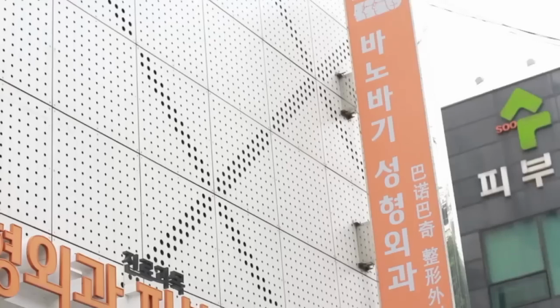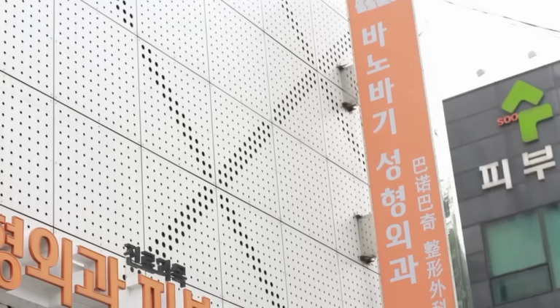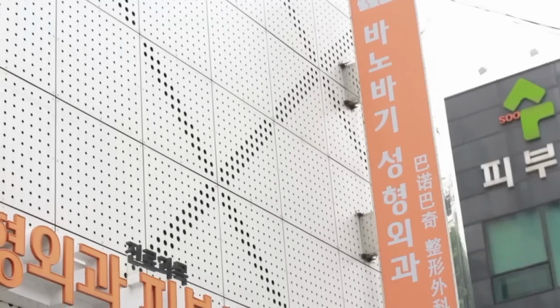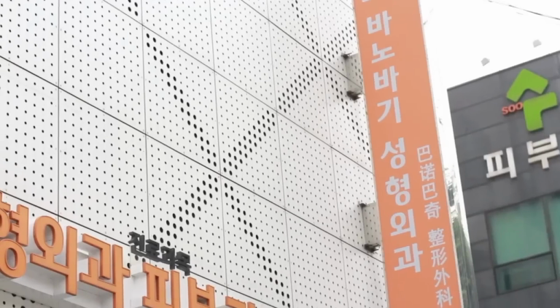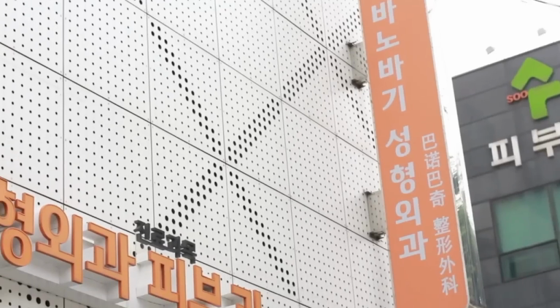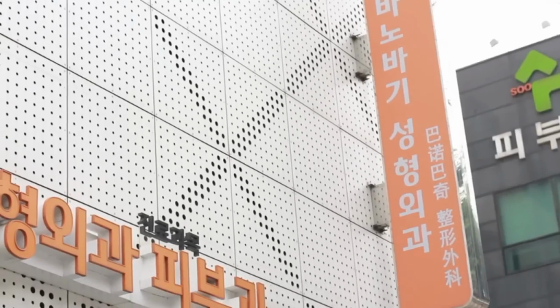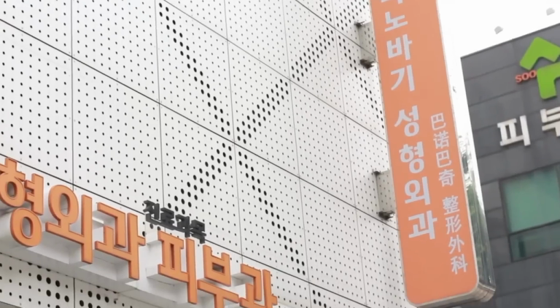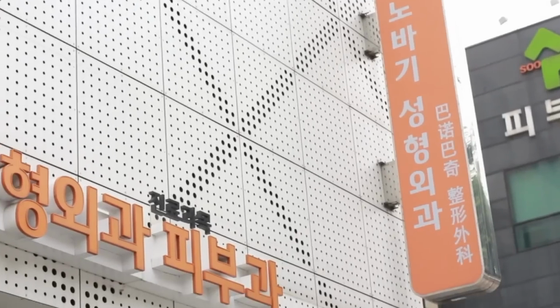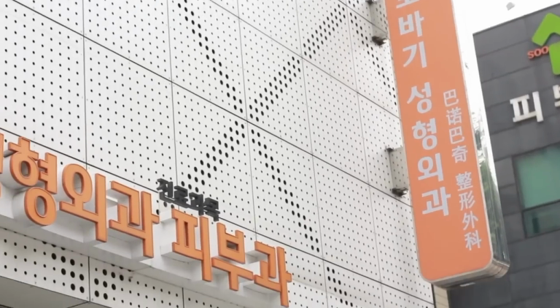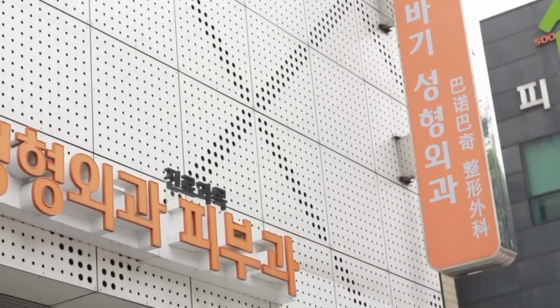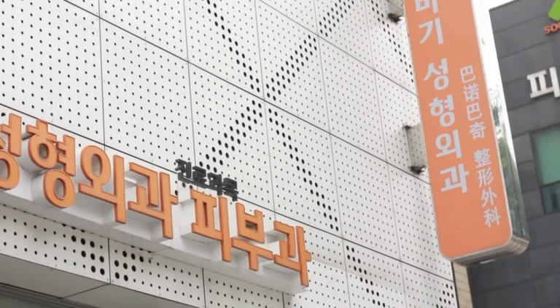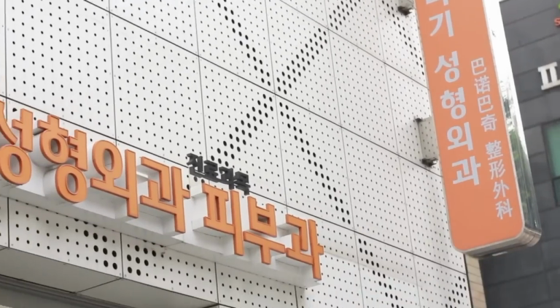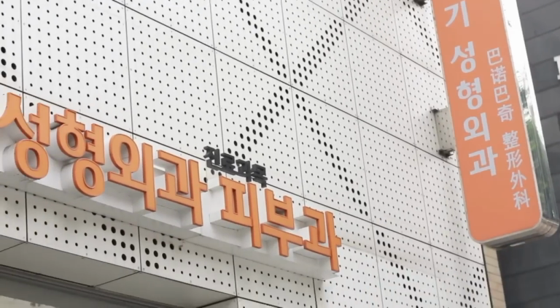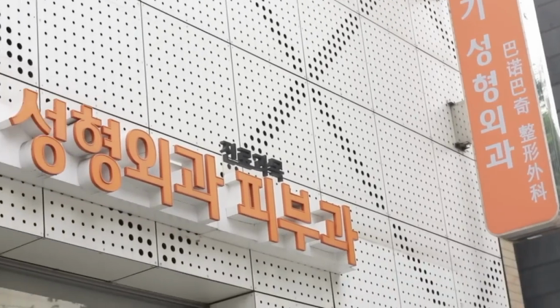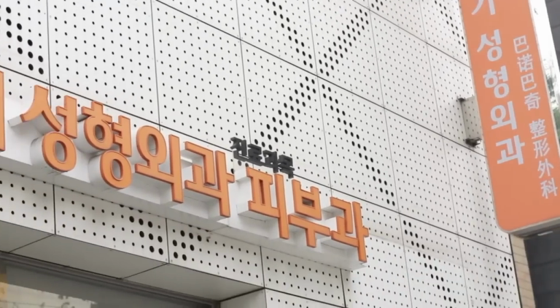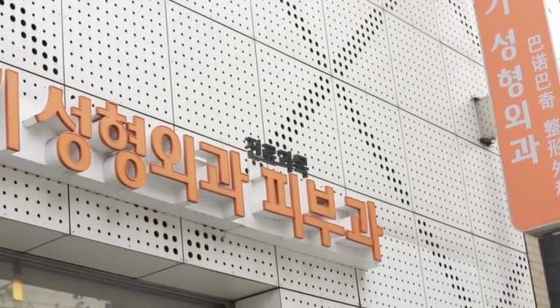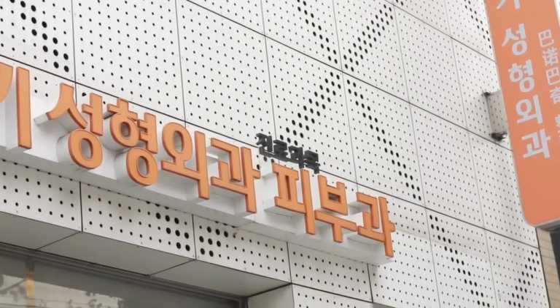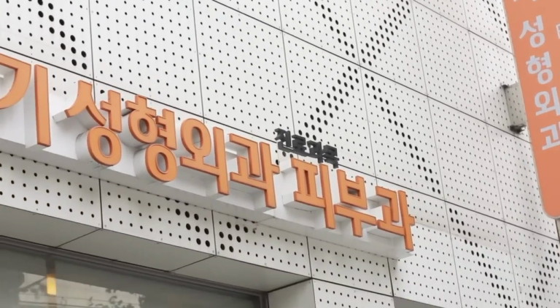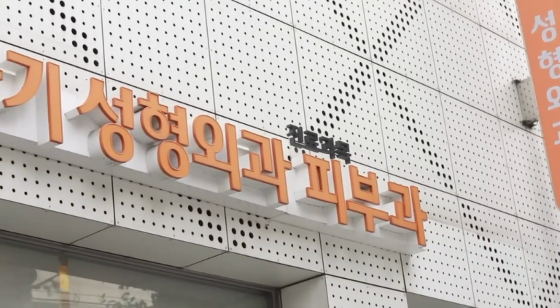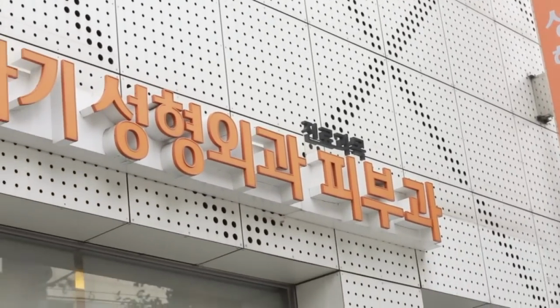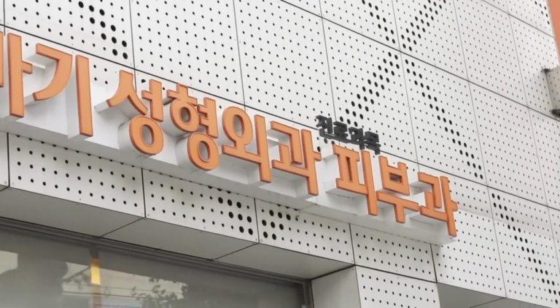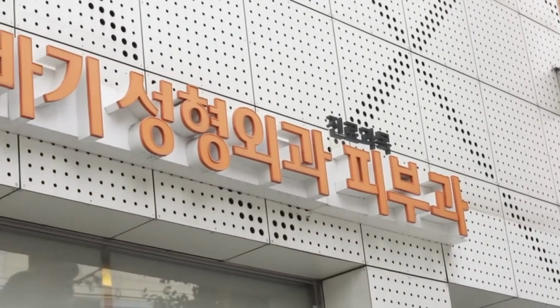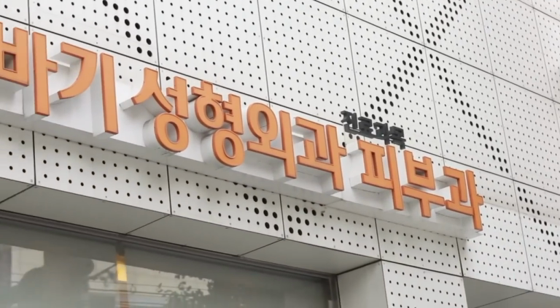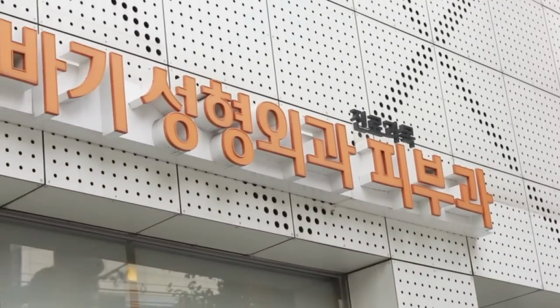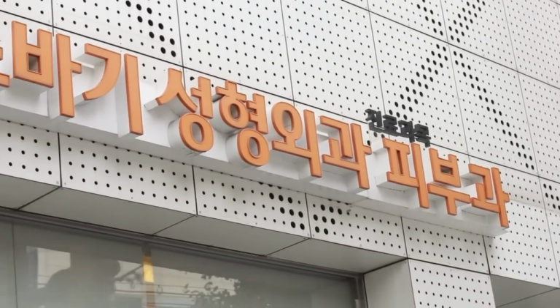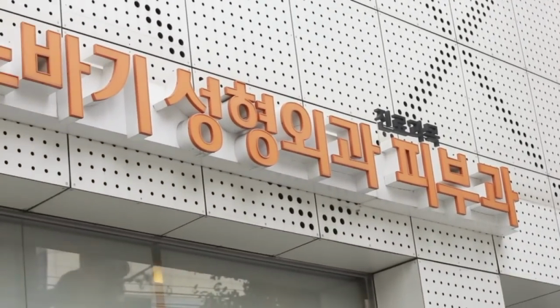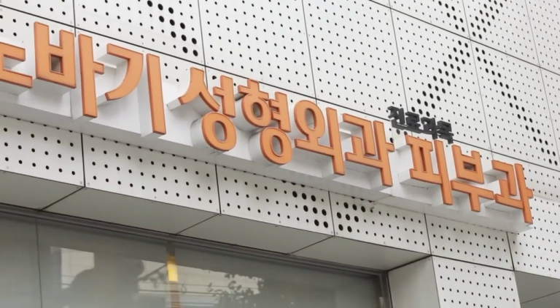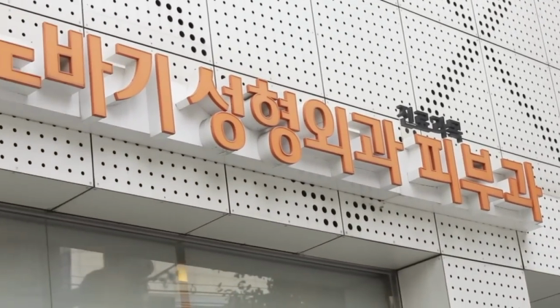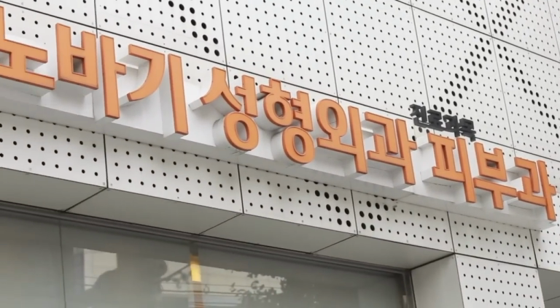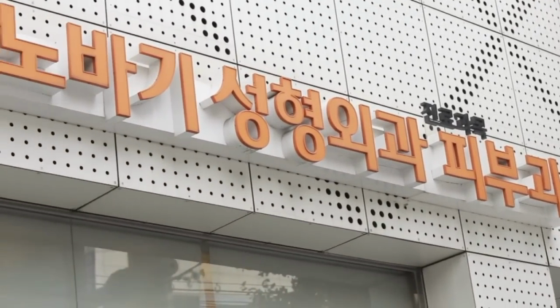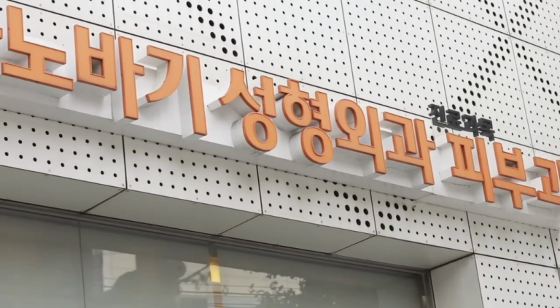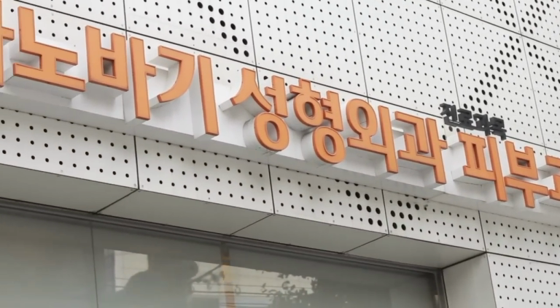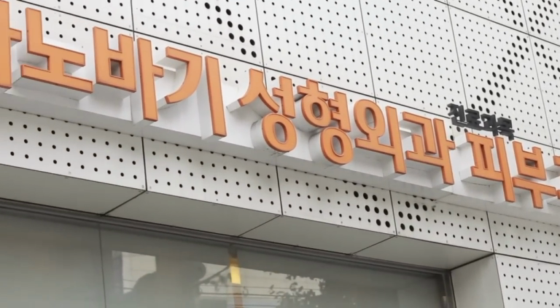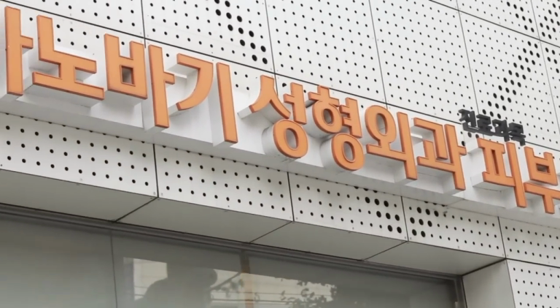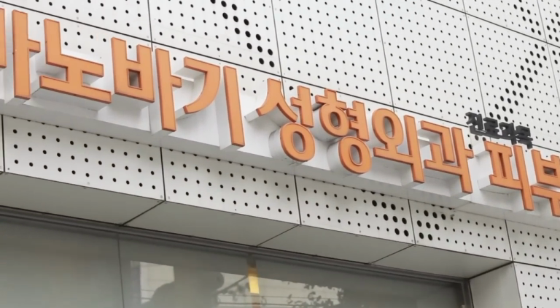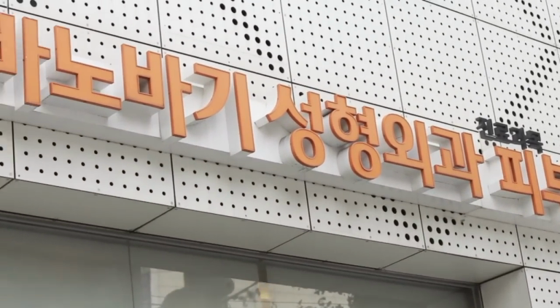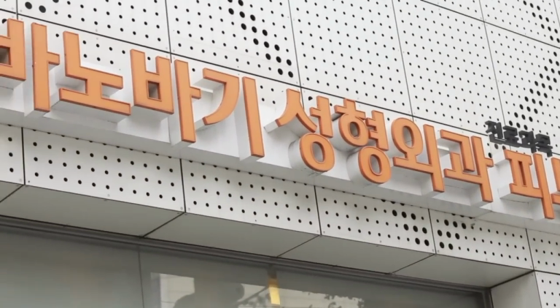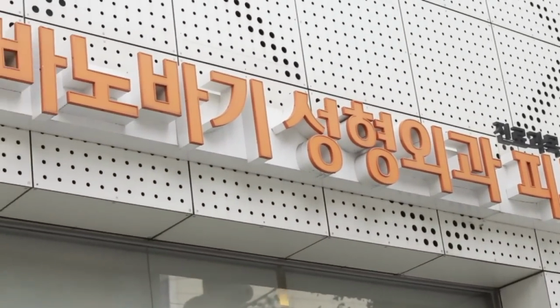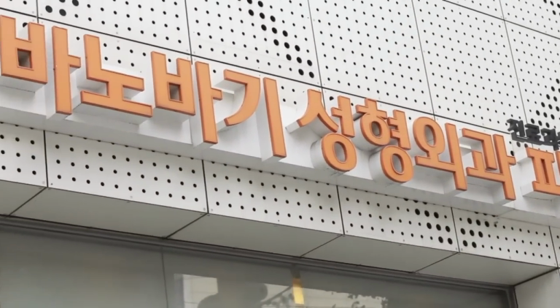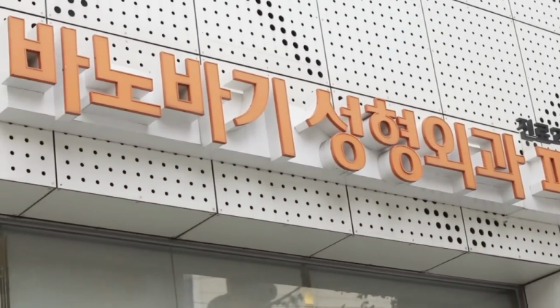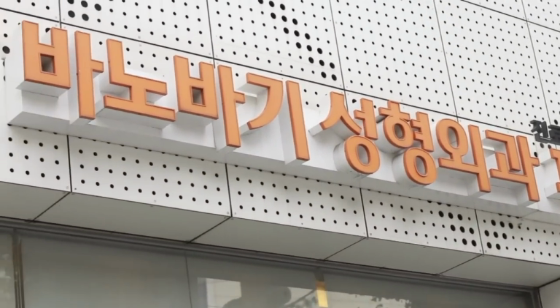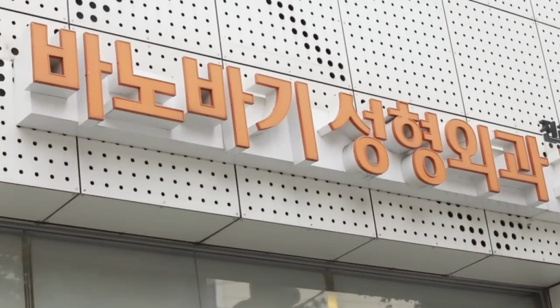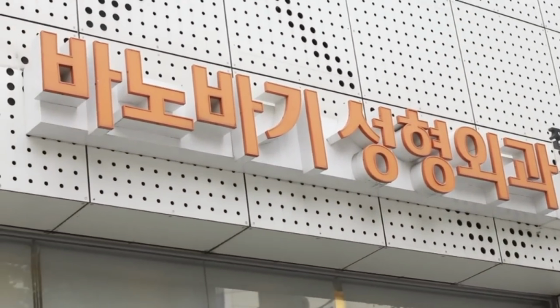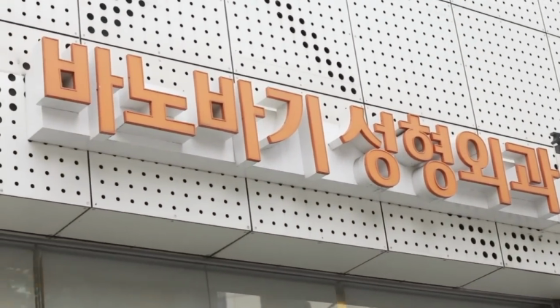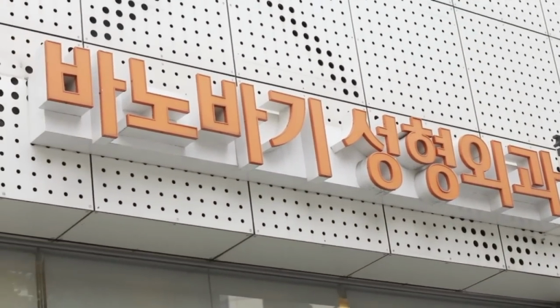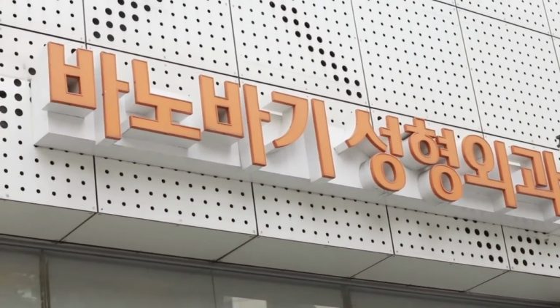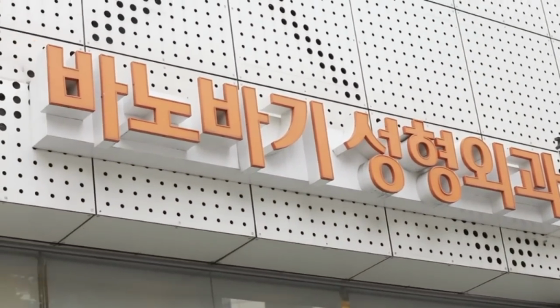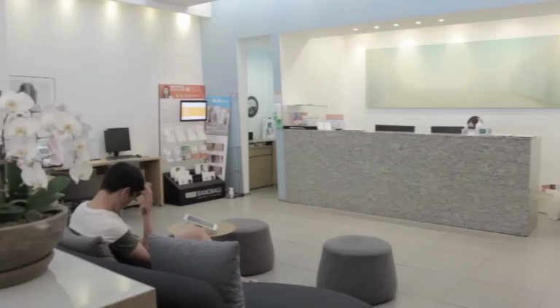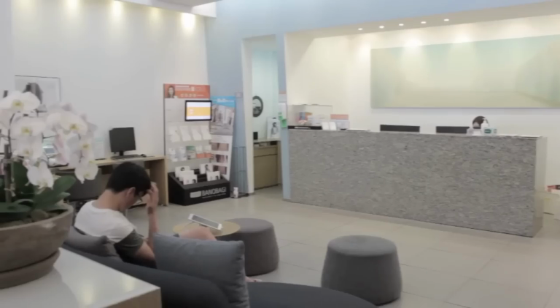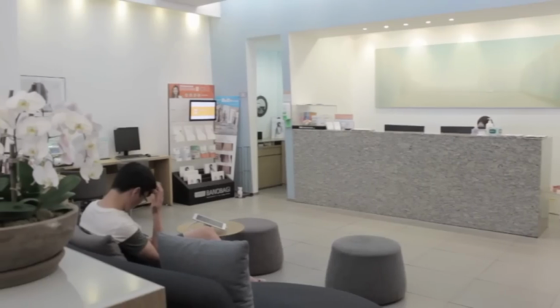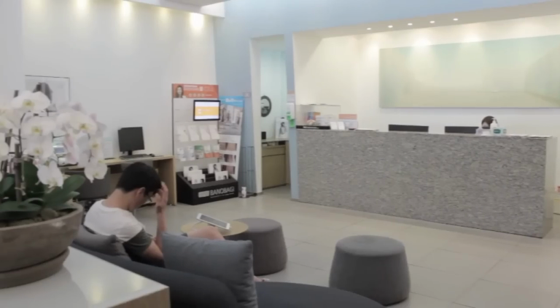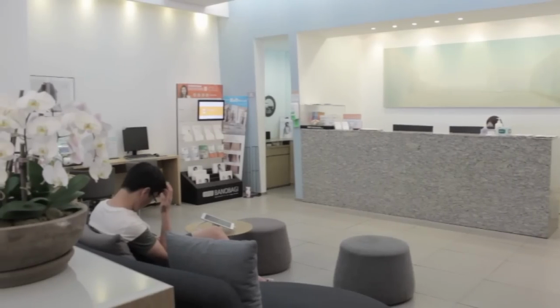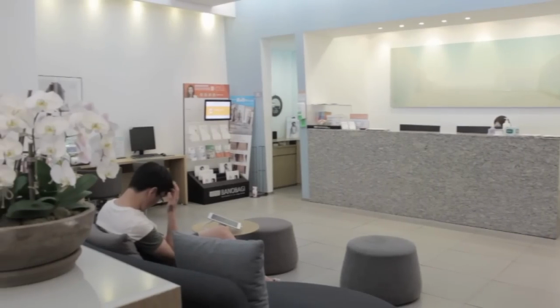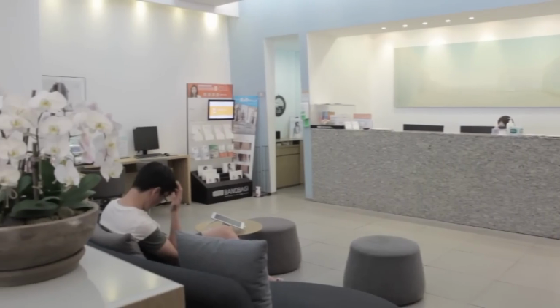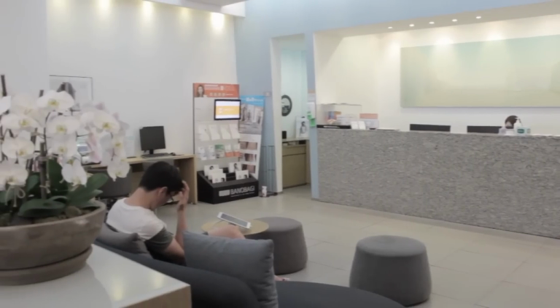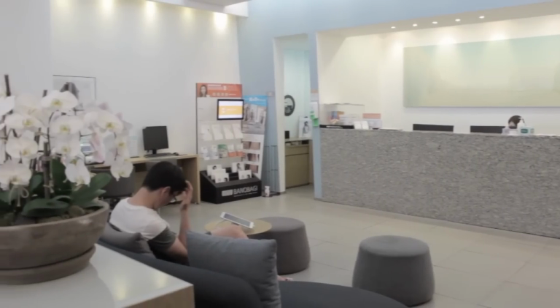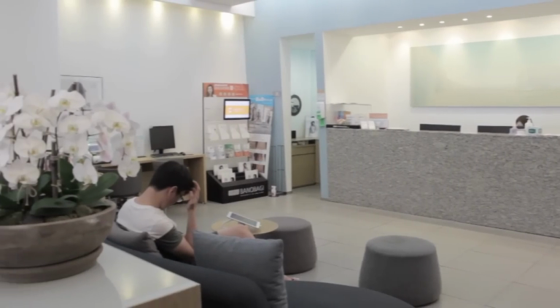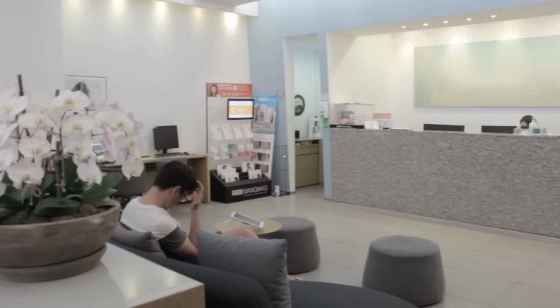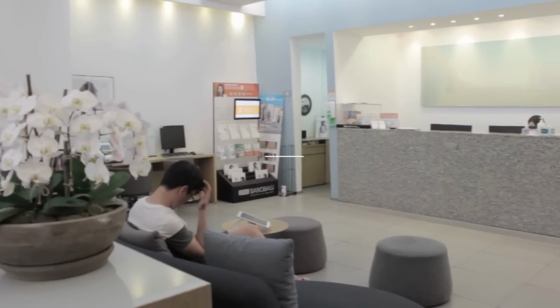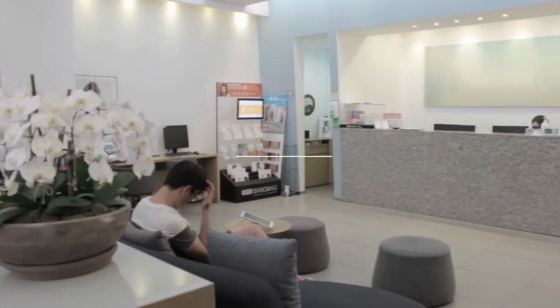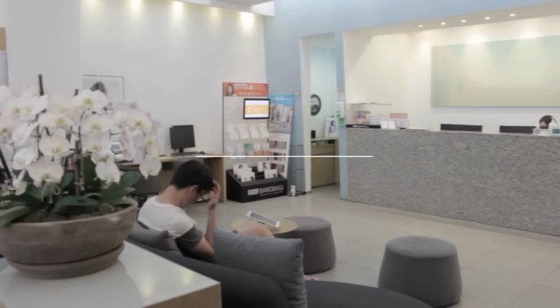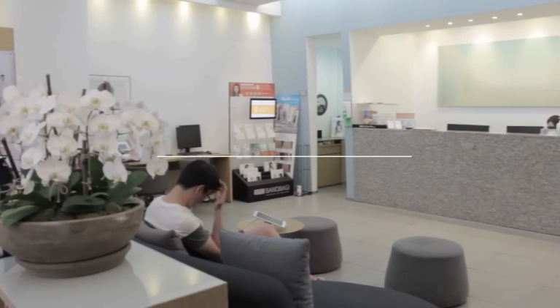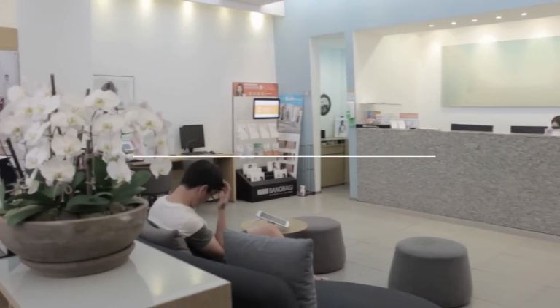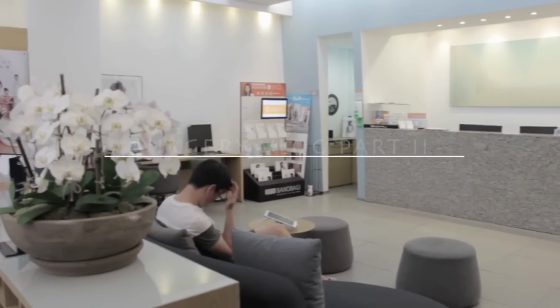Hey guys, I'm back with my surgery vlog part 2. I hope you guys find this video helpful, and let's get started.